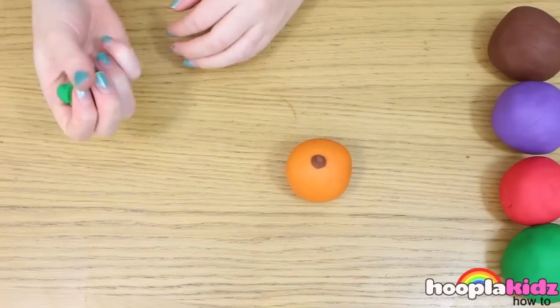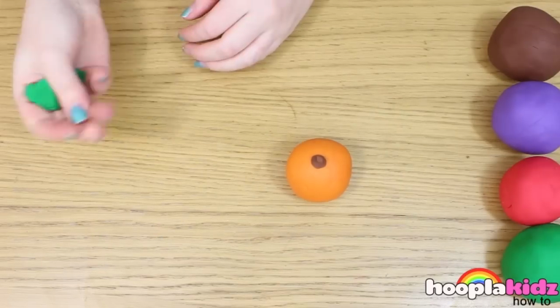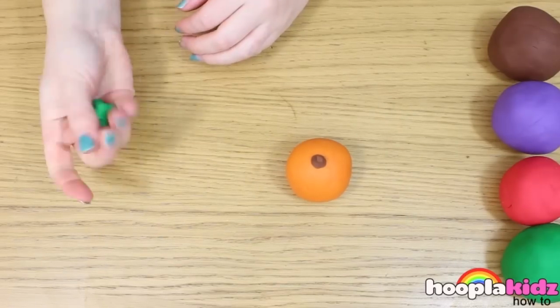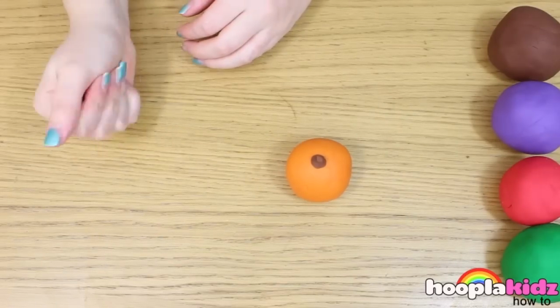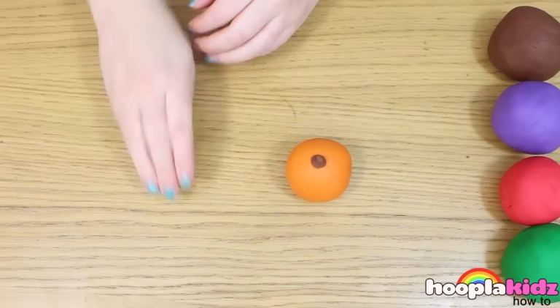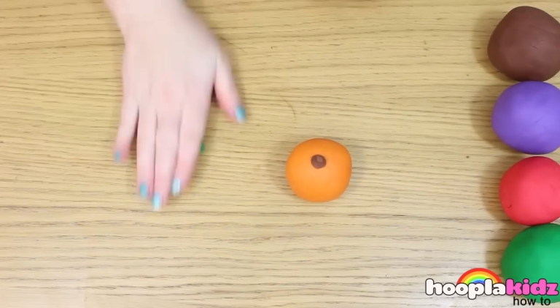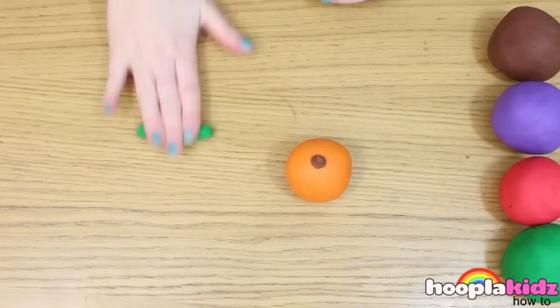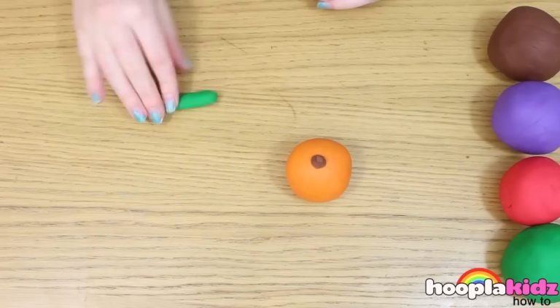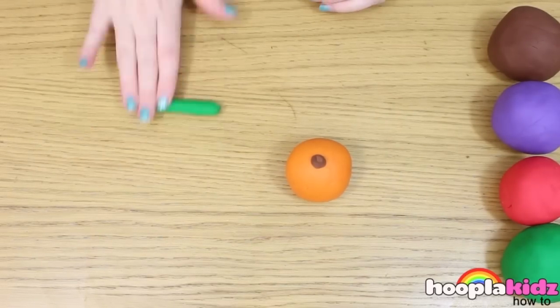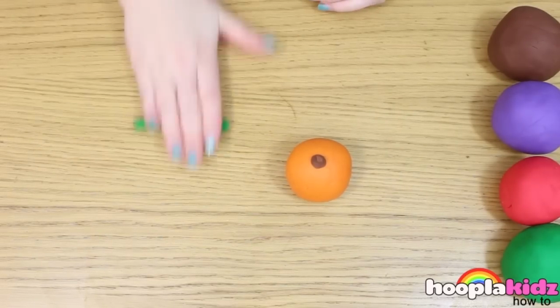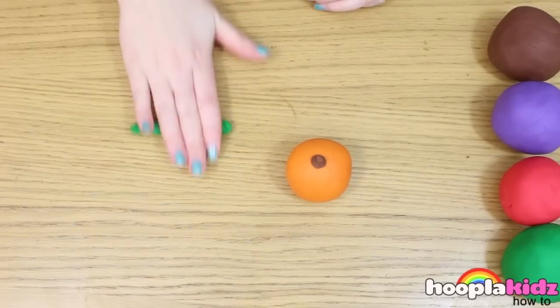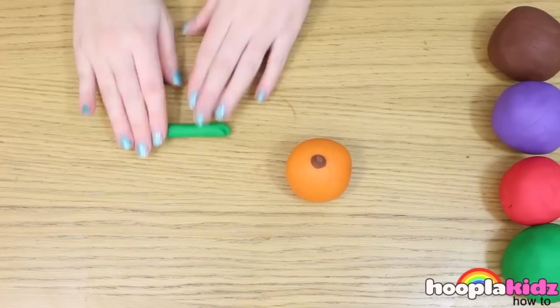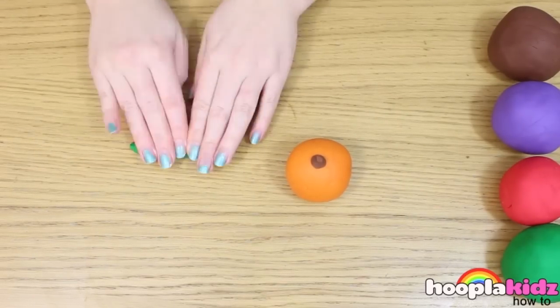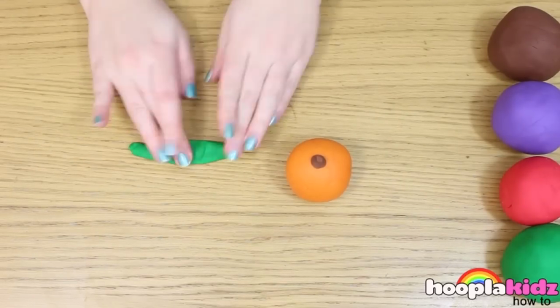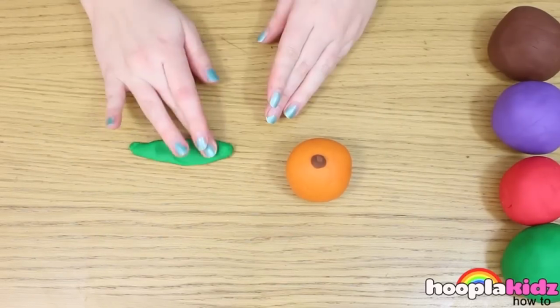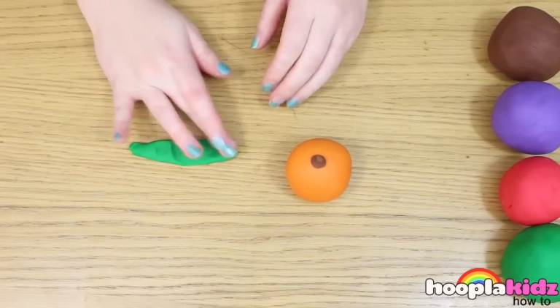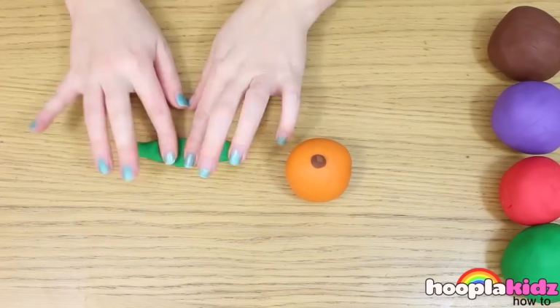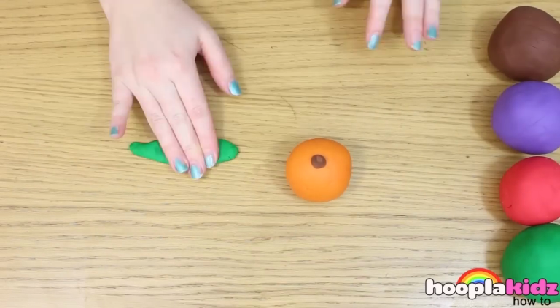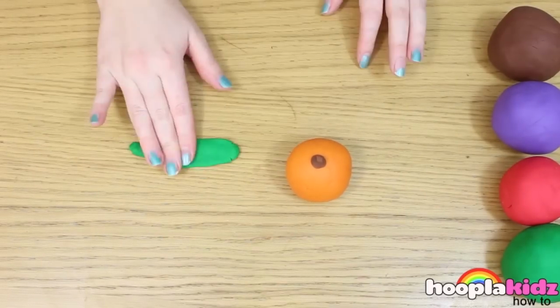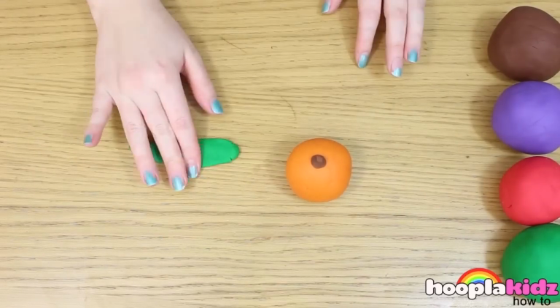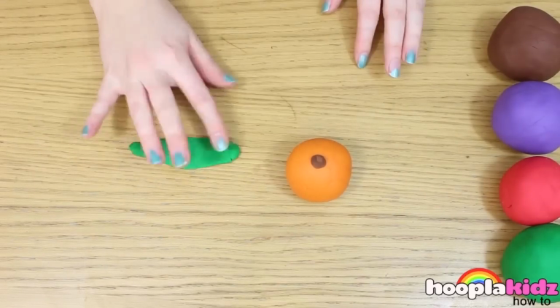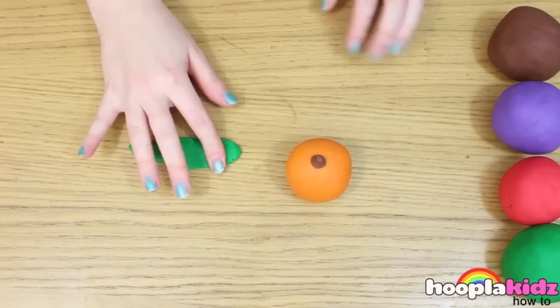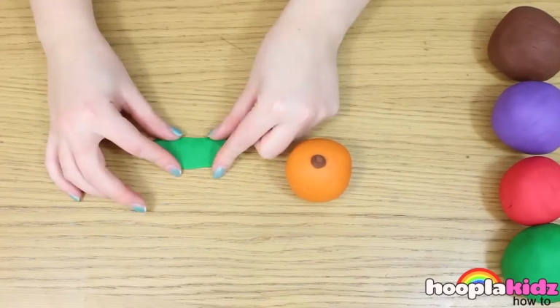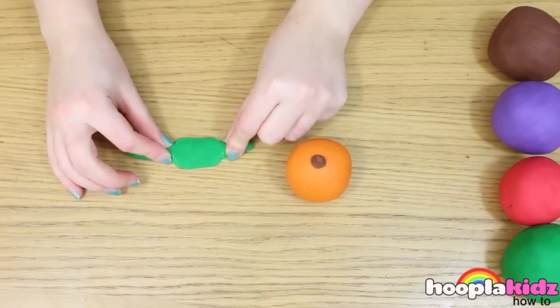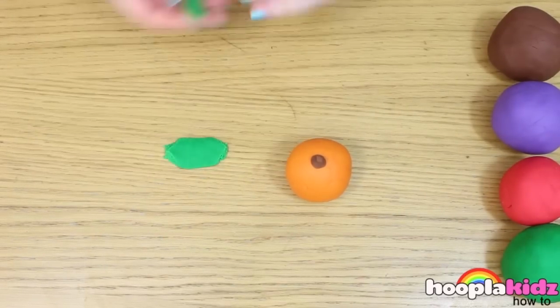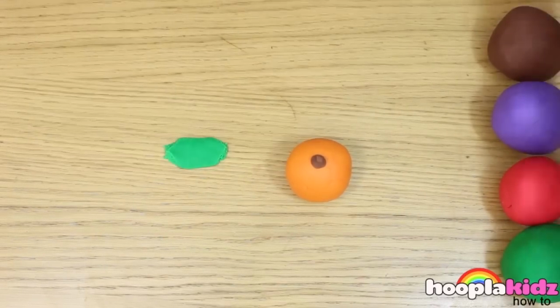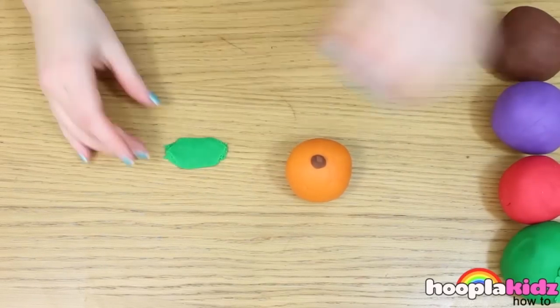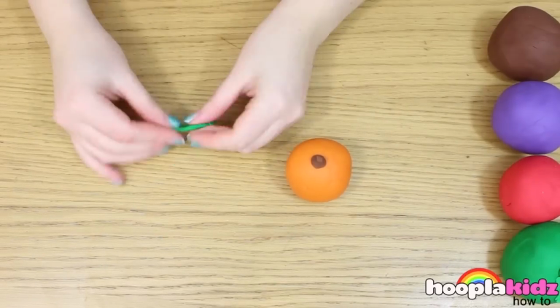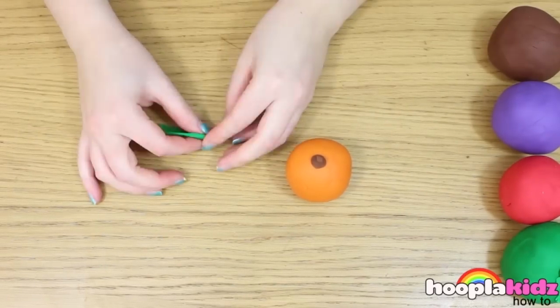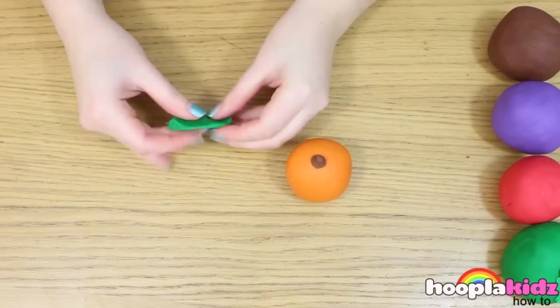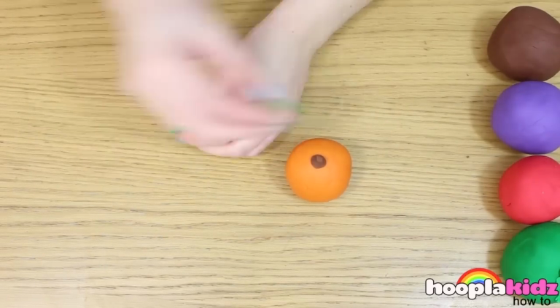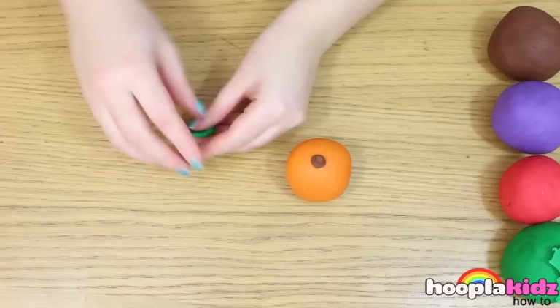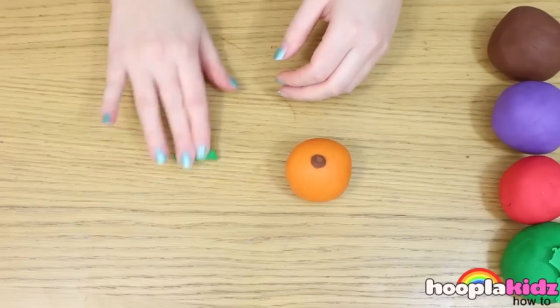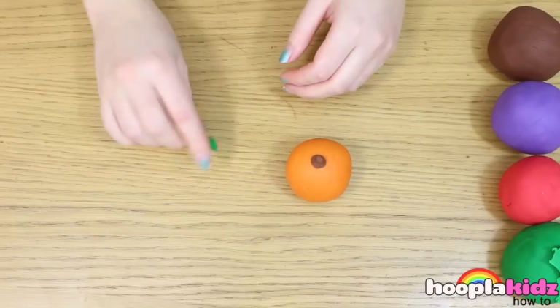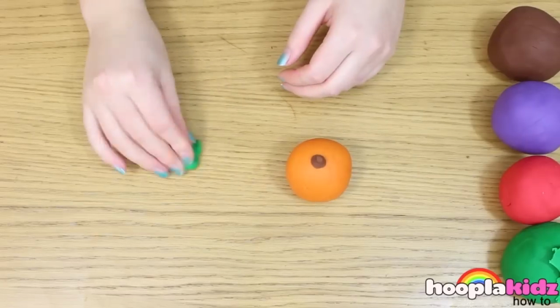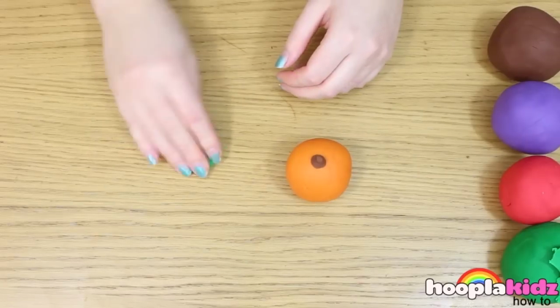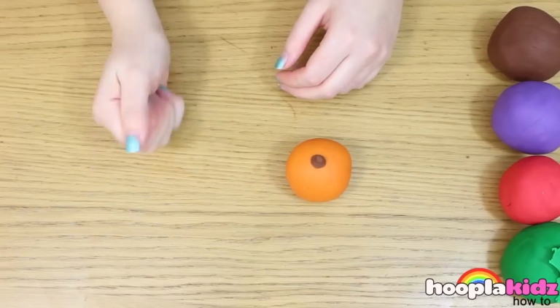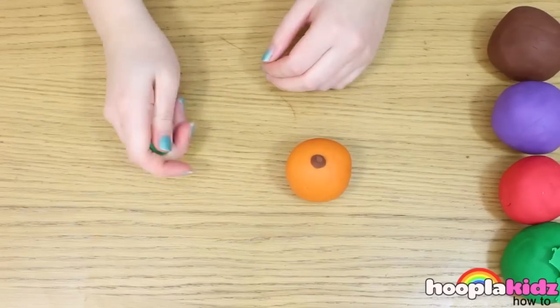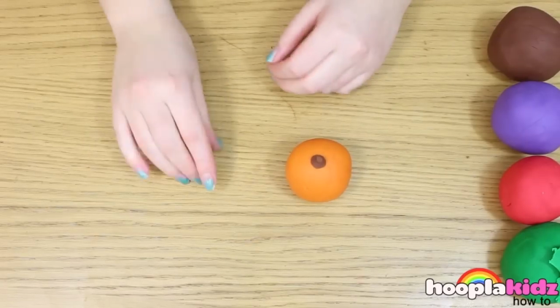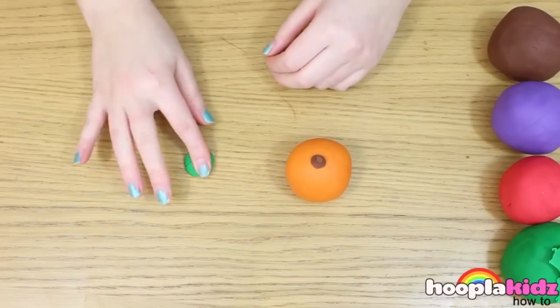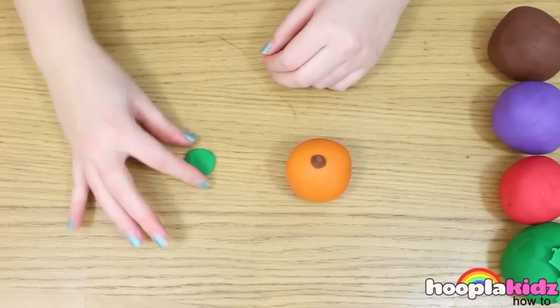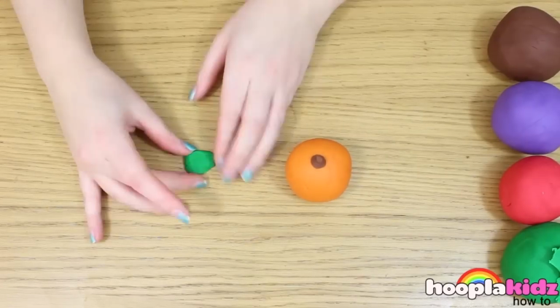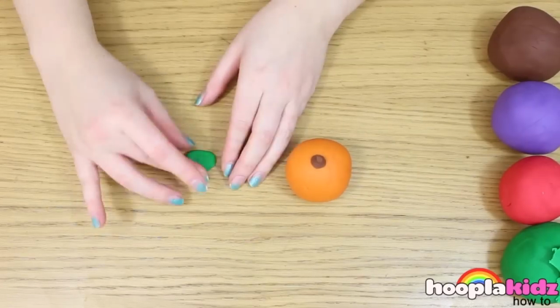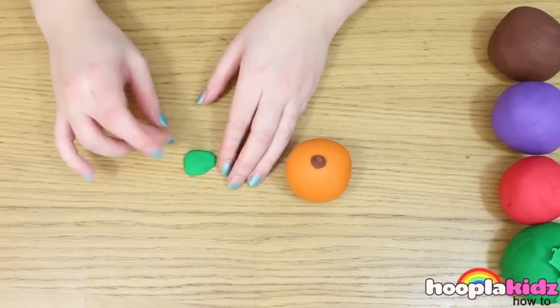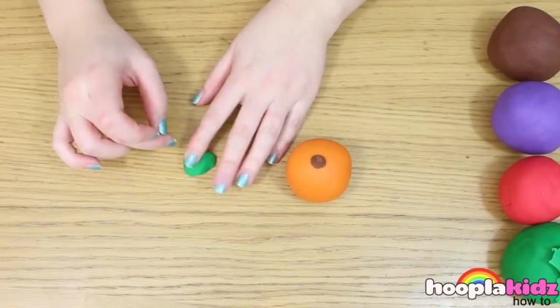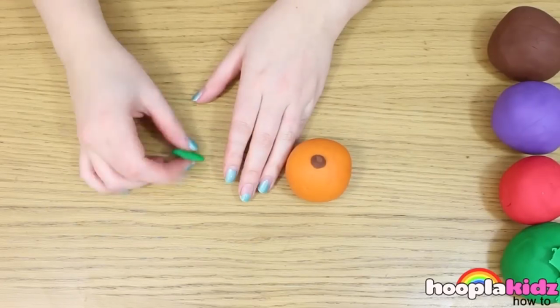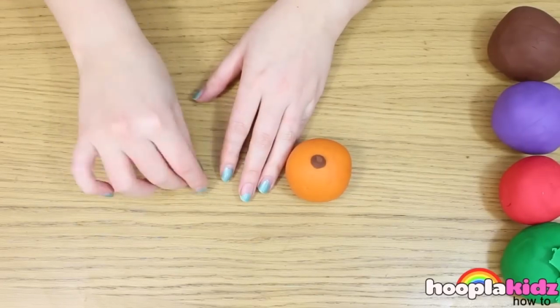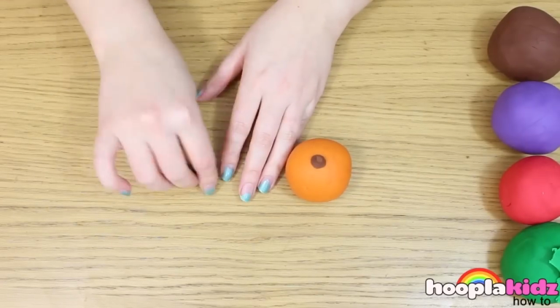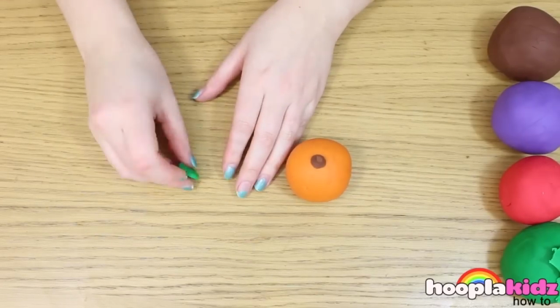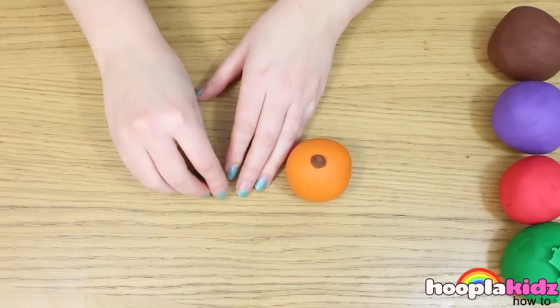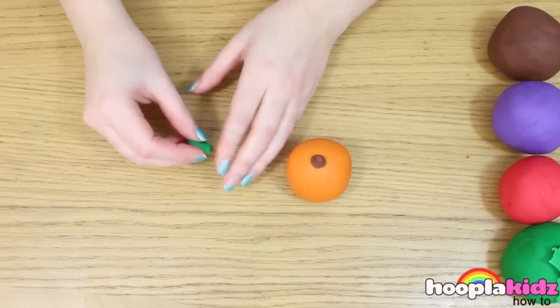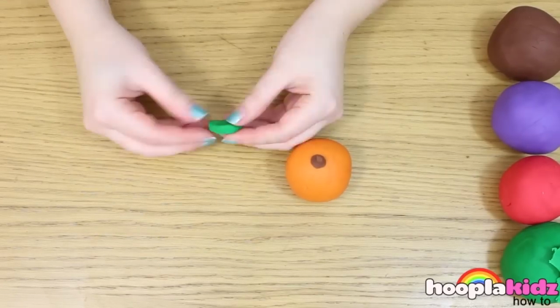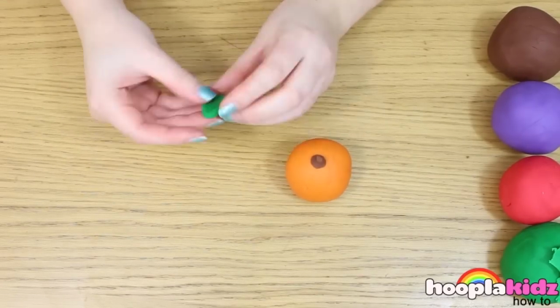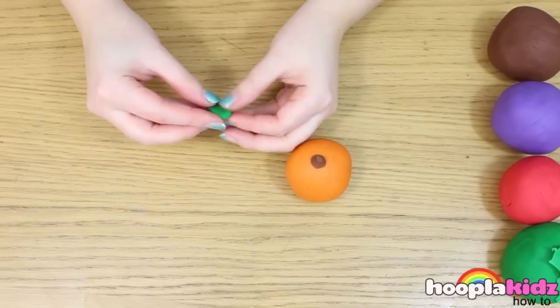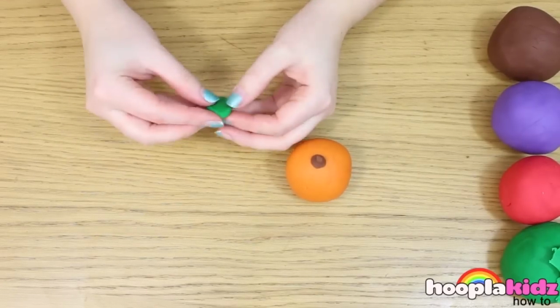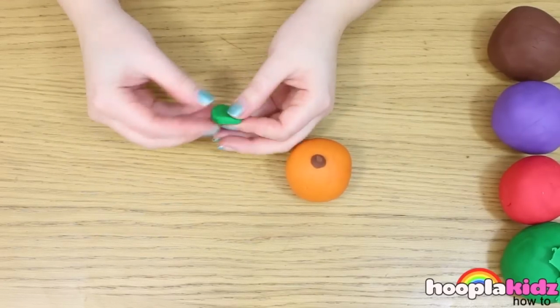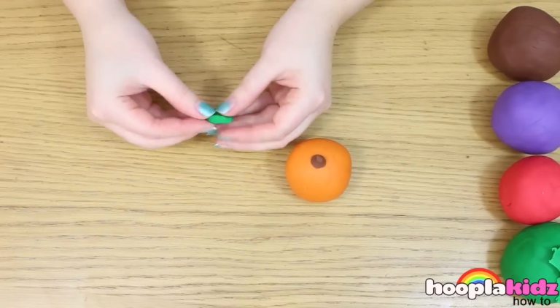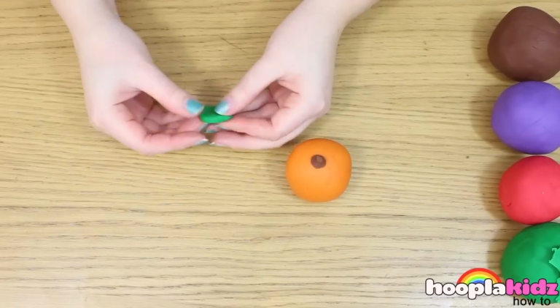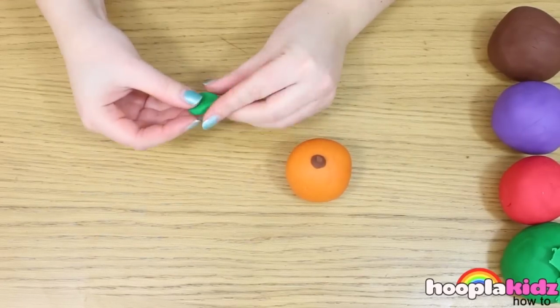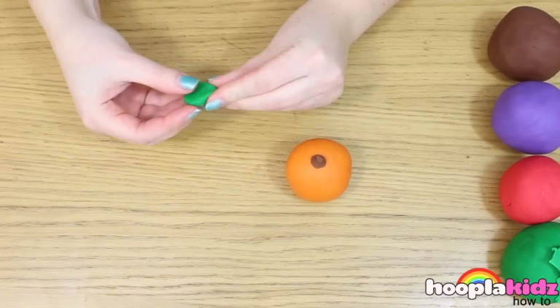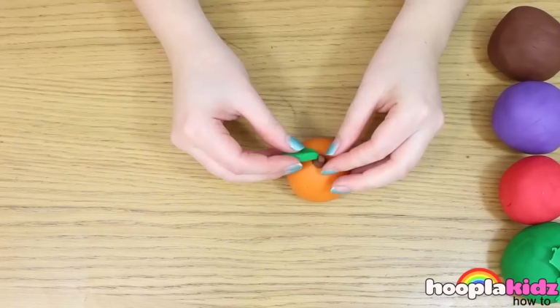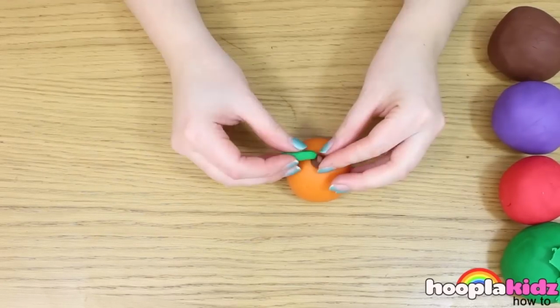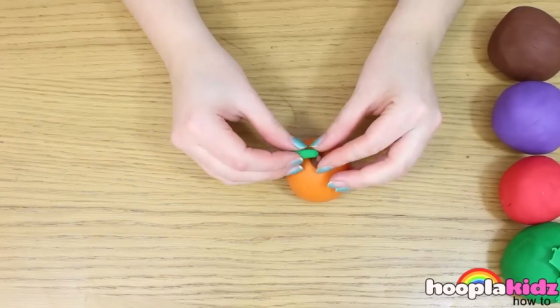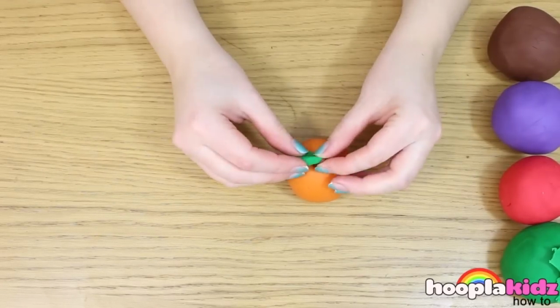Next, let's make a leaf out of the green Play-Doh. Flatten it and mould it into a leaf shape. Attach it to the top of the stalk.